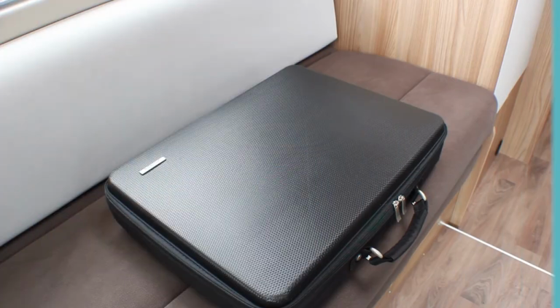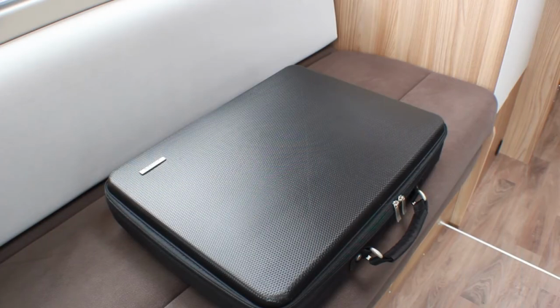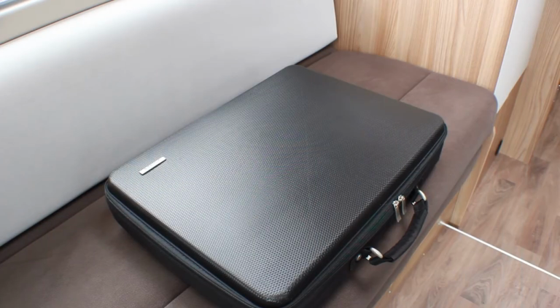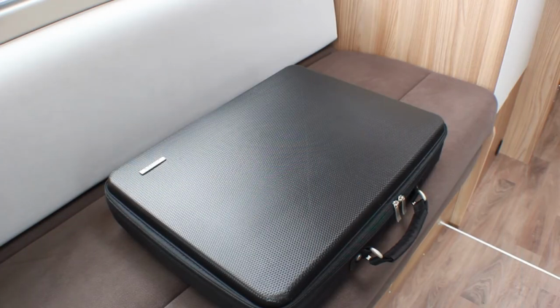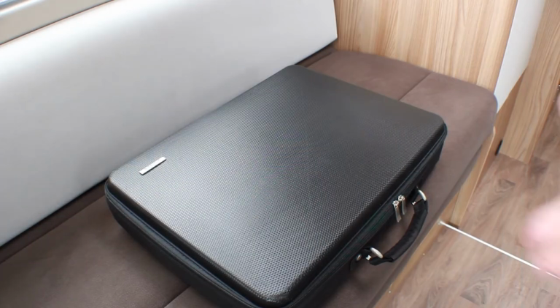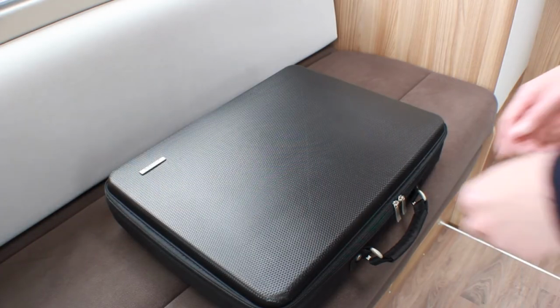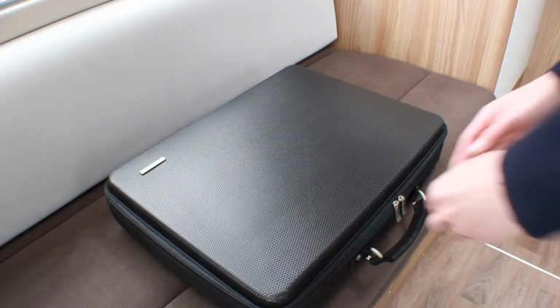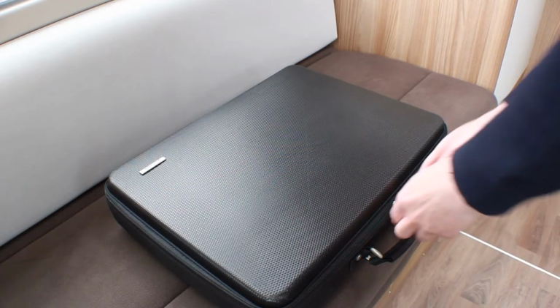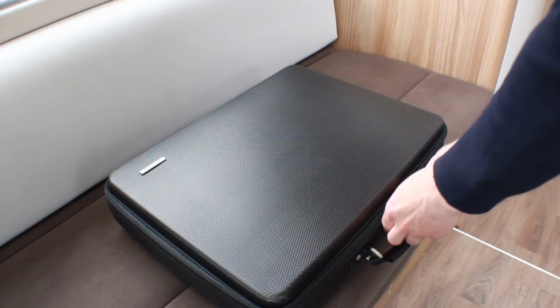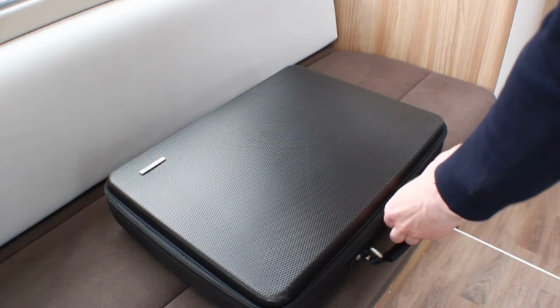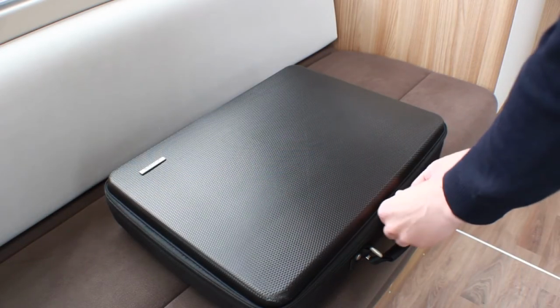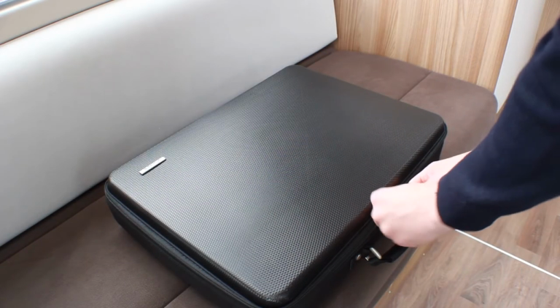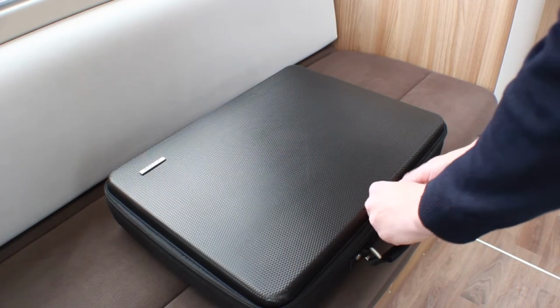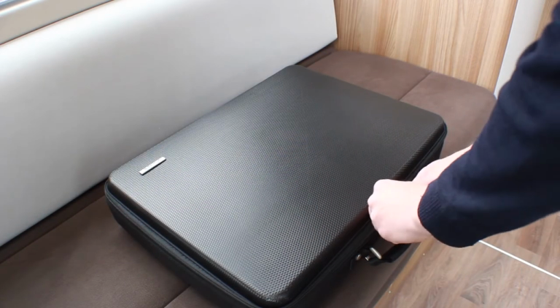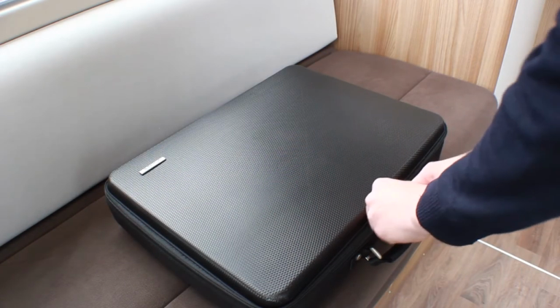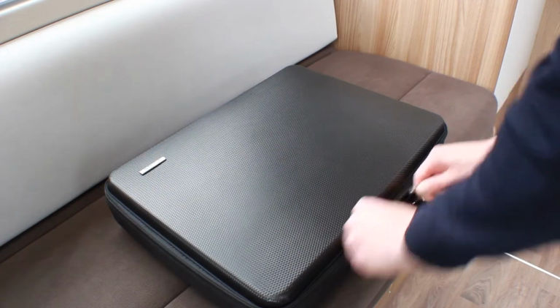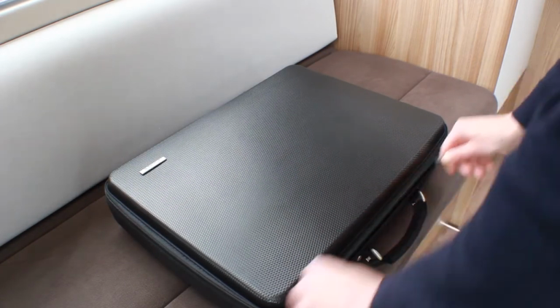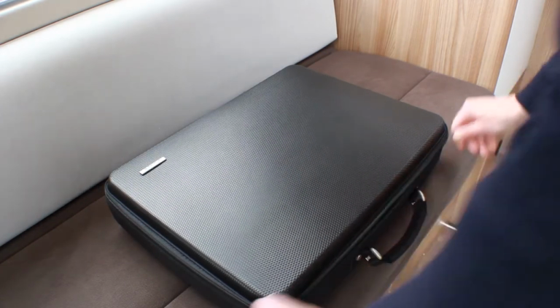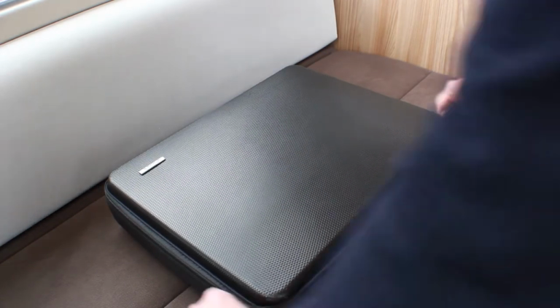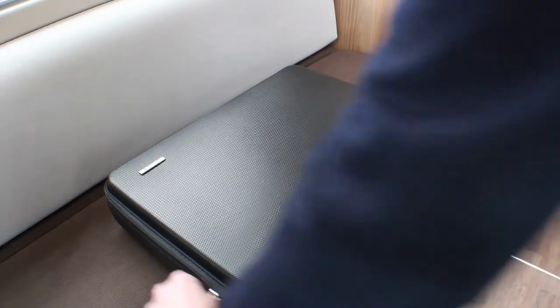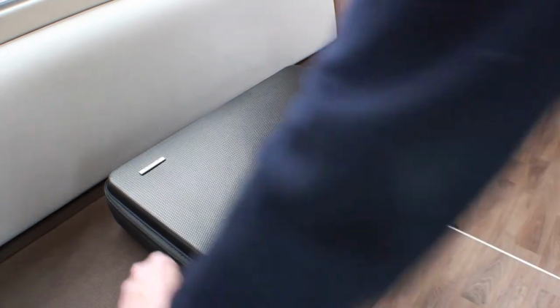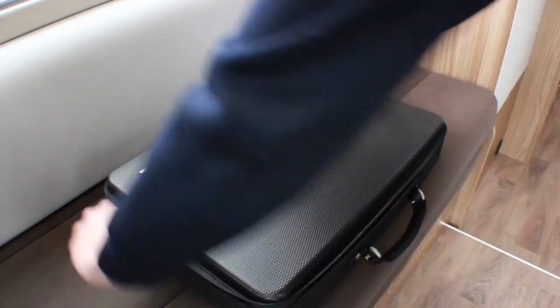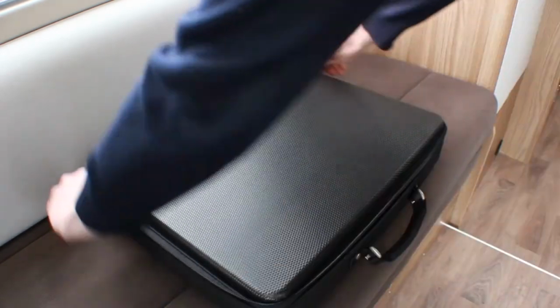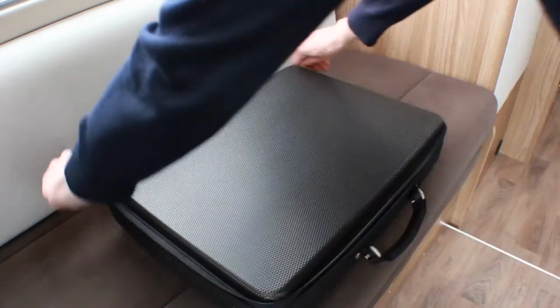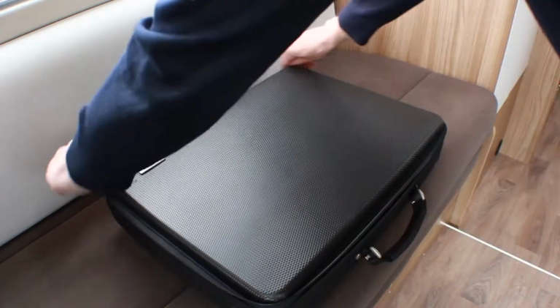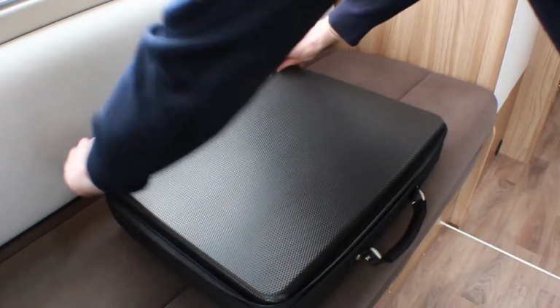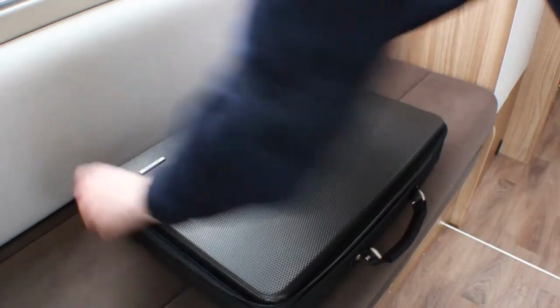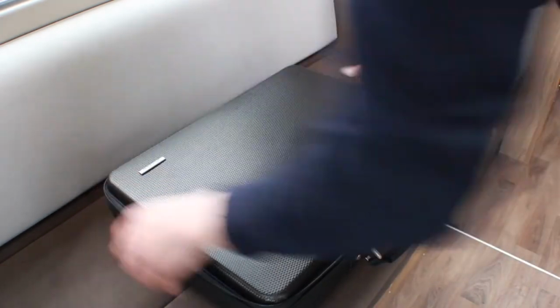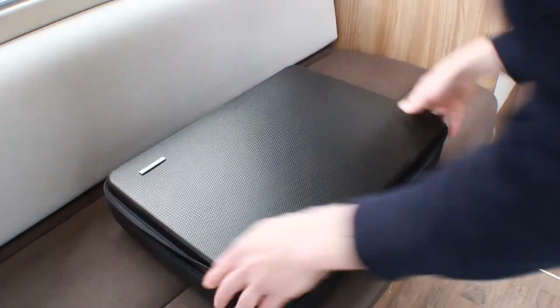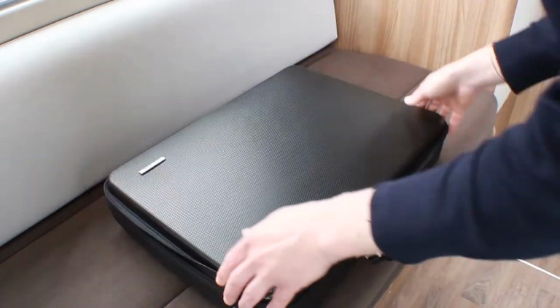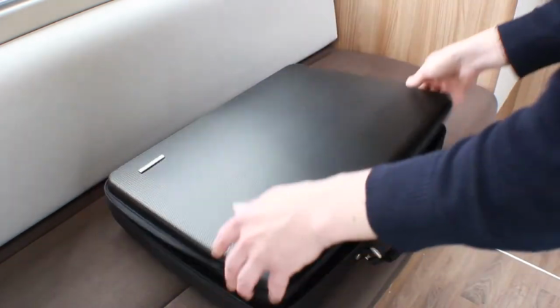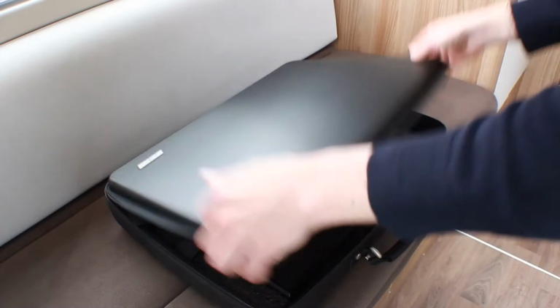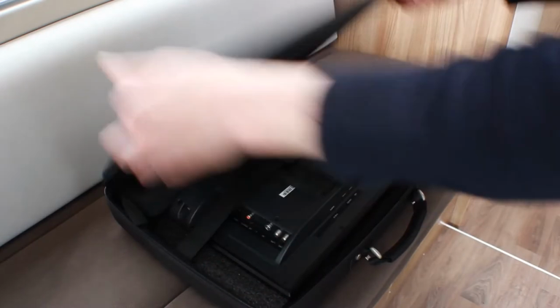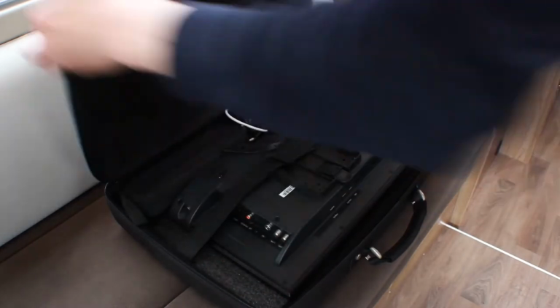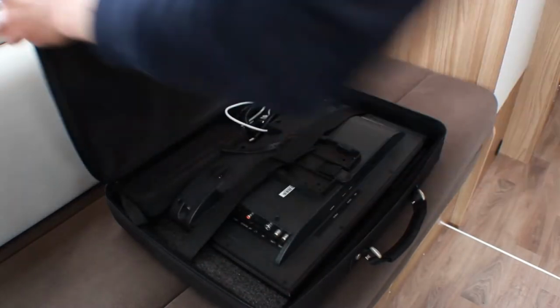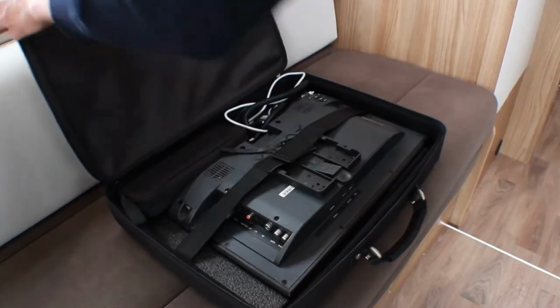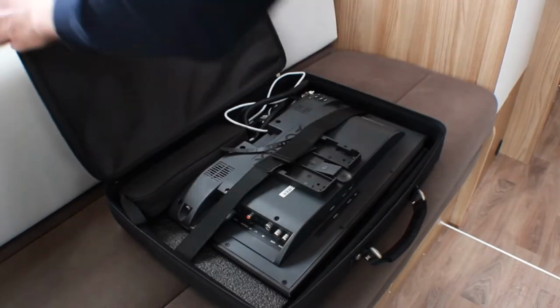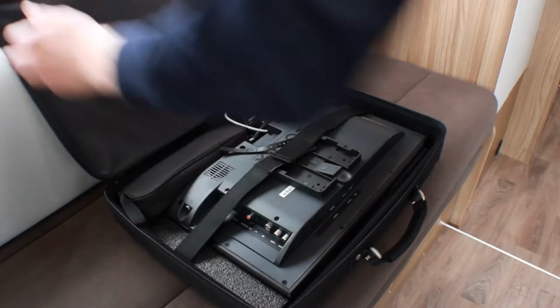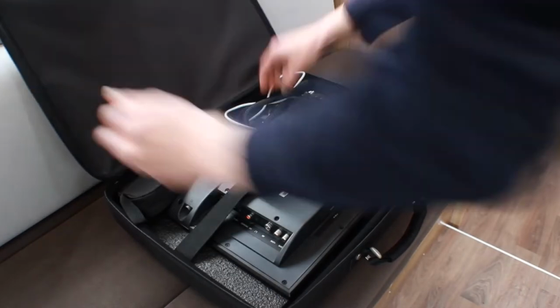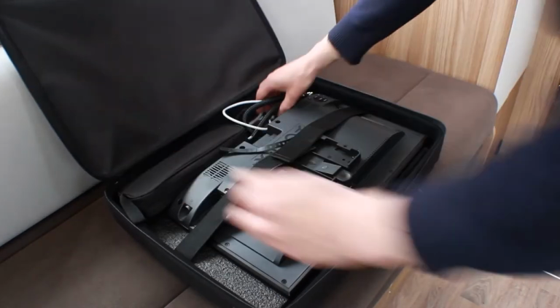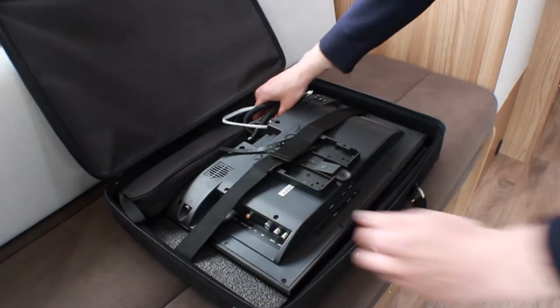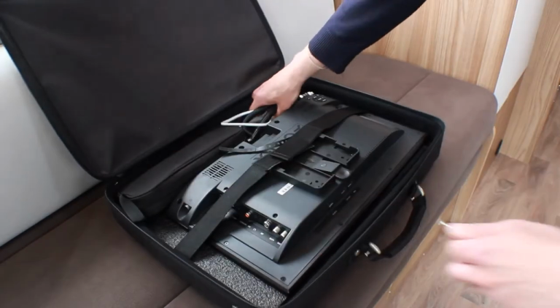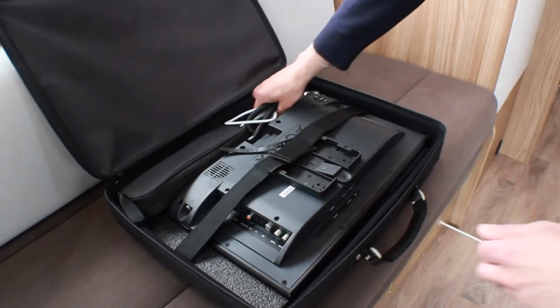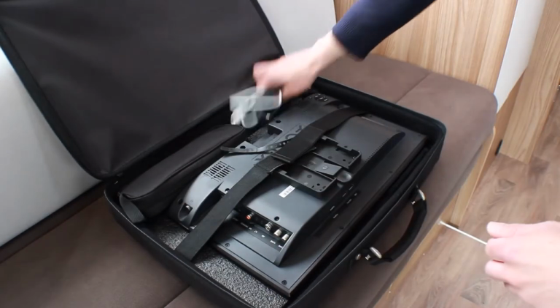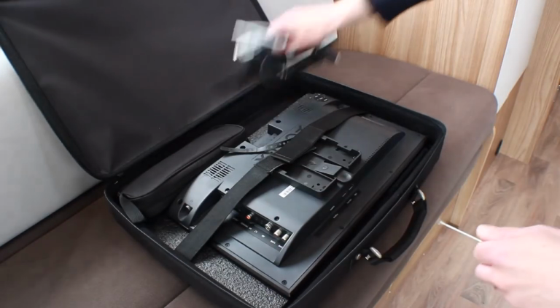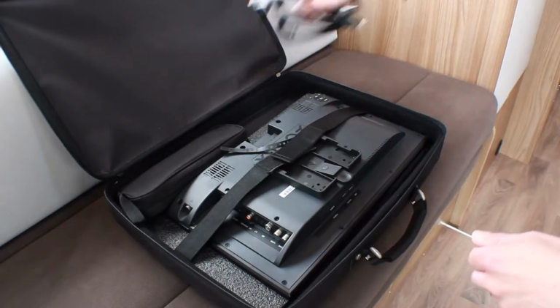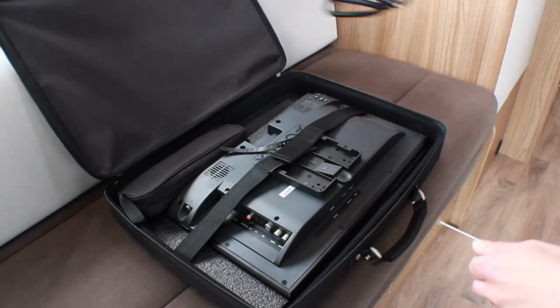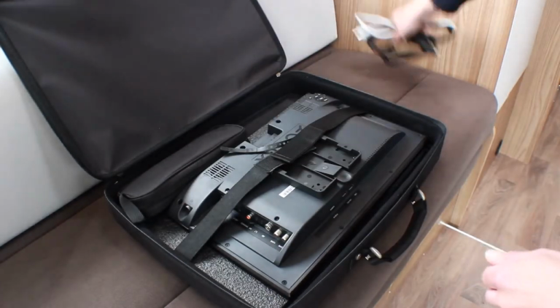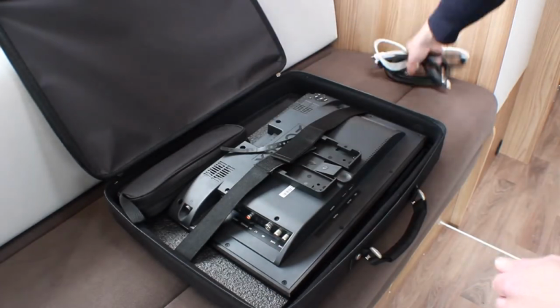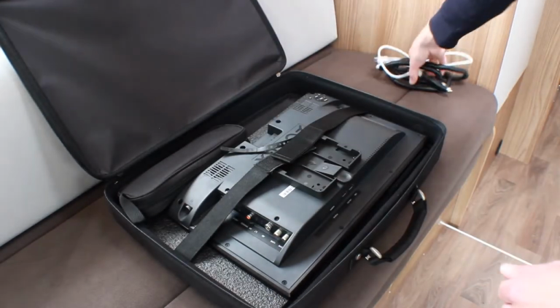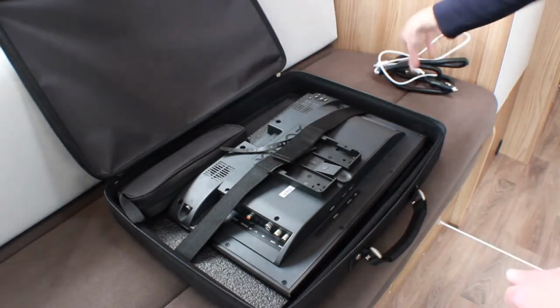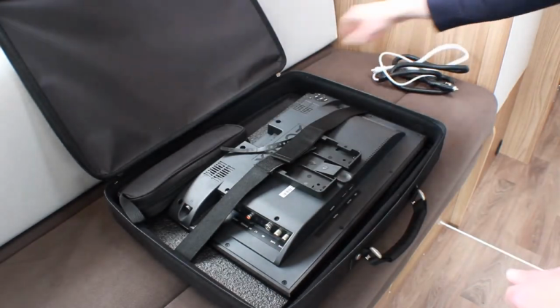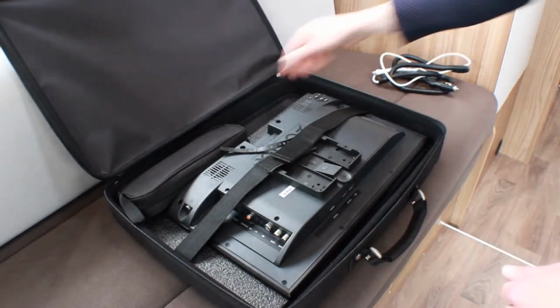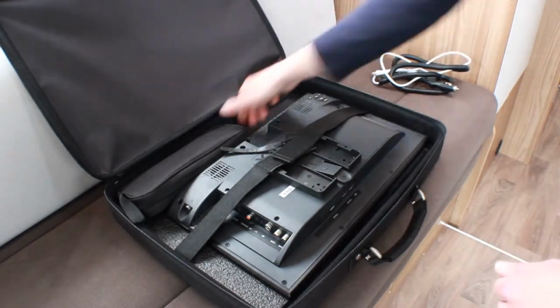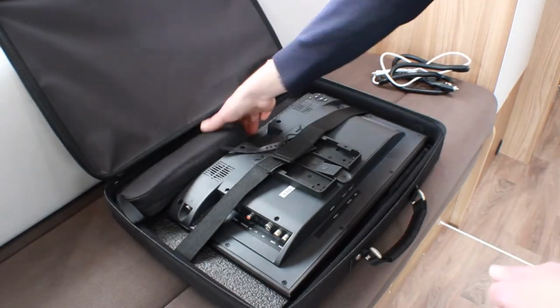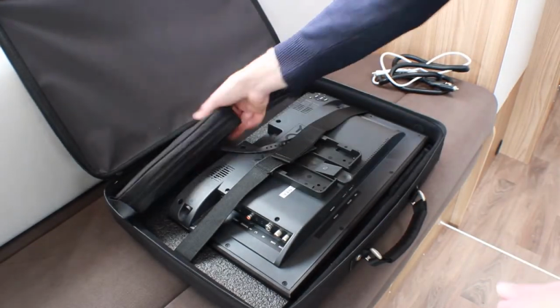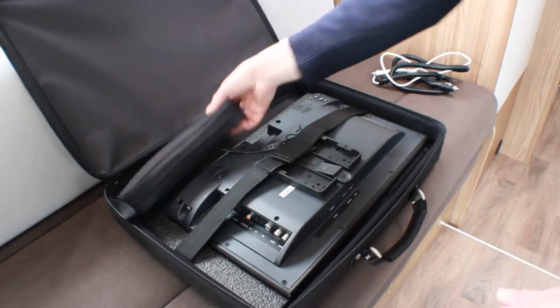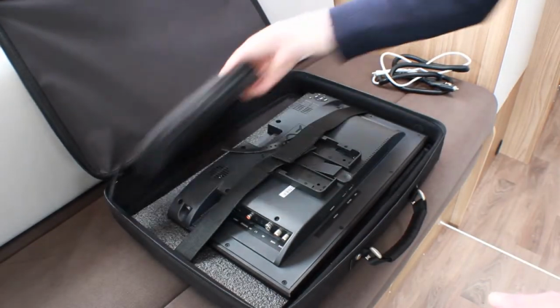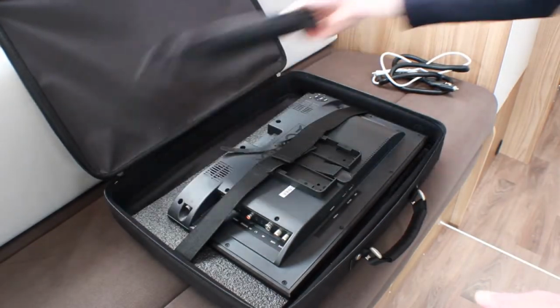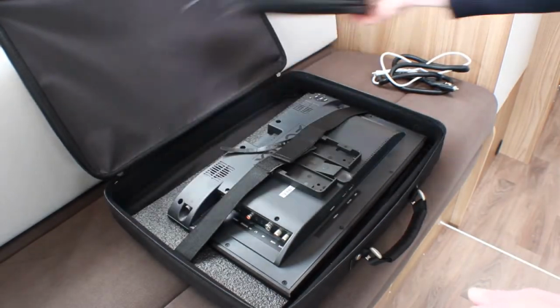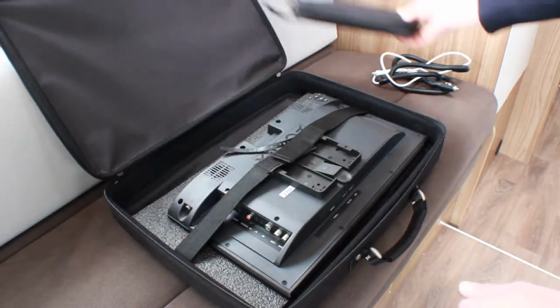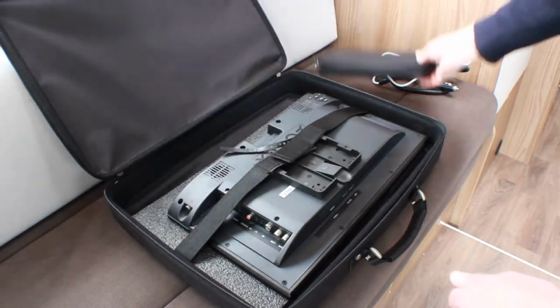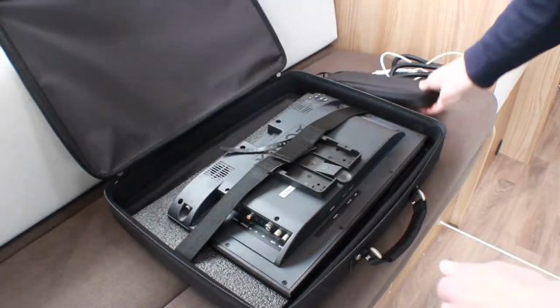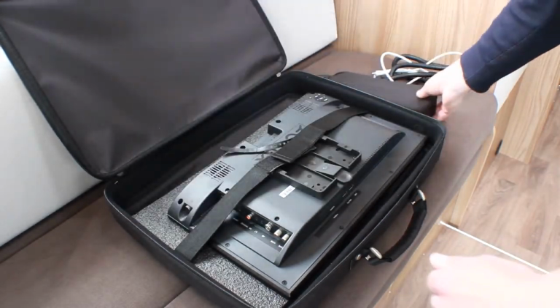Remove the TV along with the aerial and power cables from the traveling case. The remote control can be found within the small pouch.